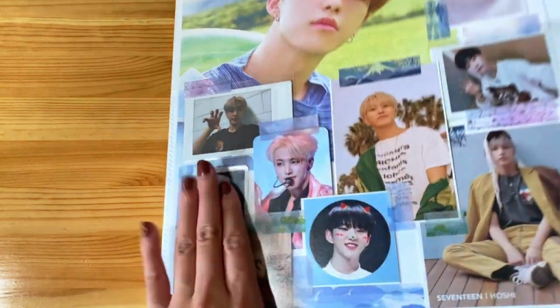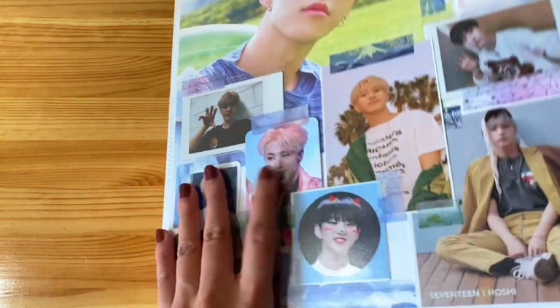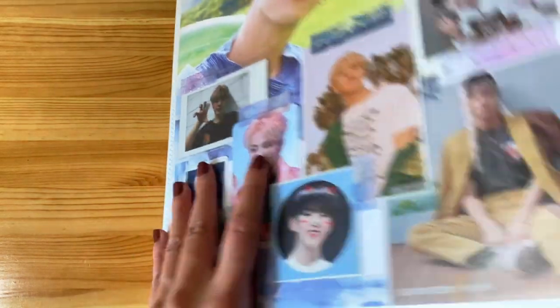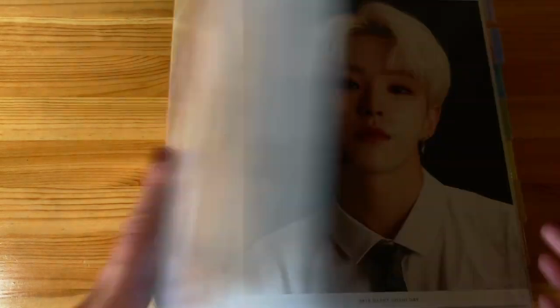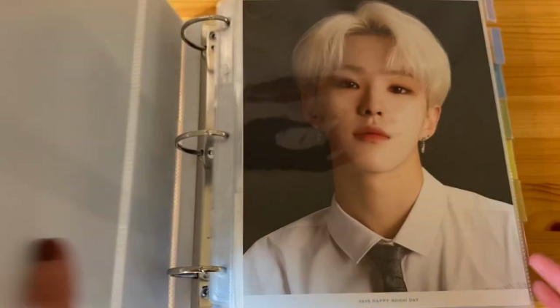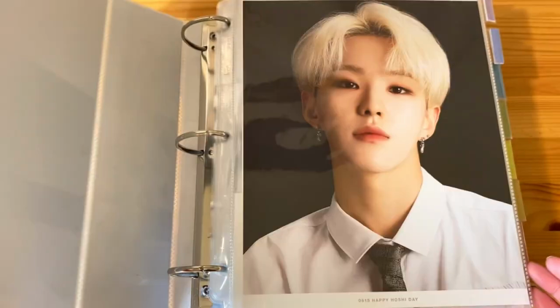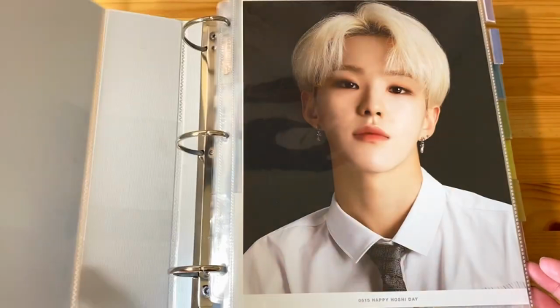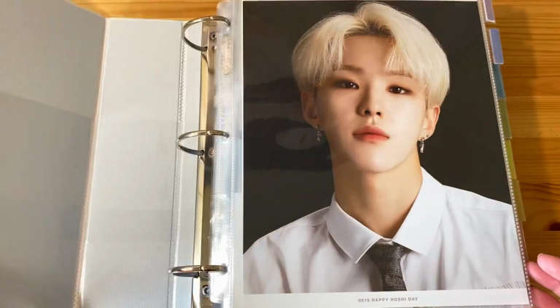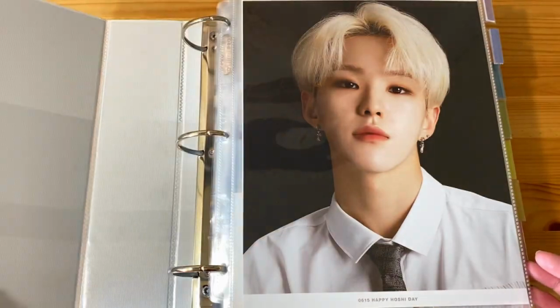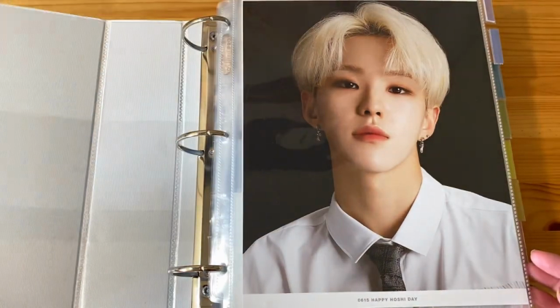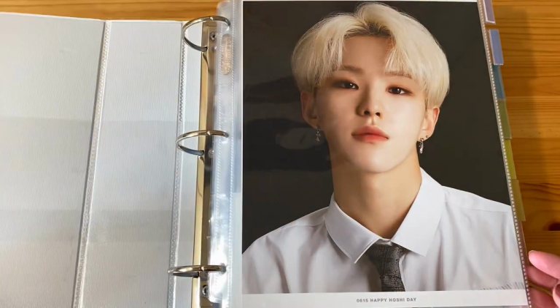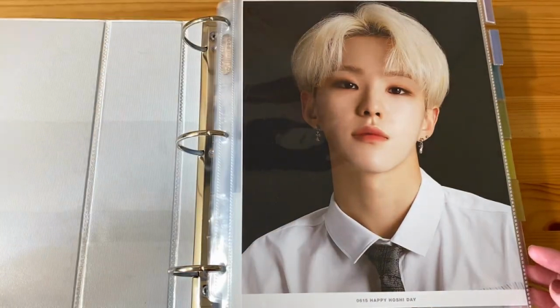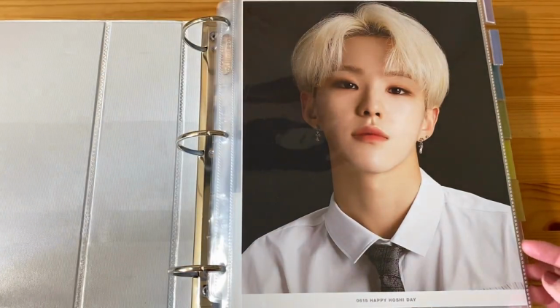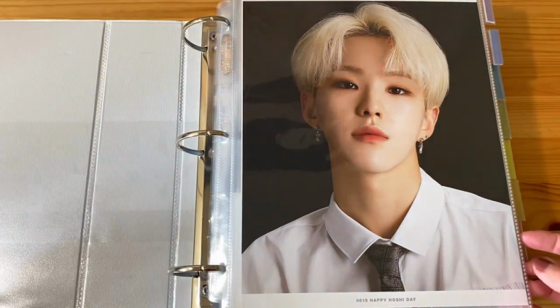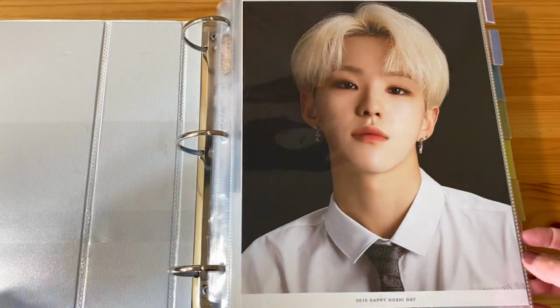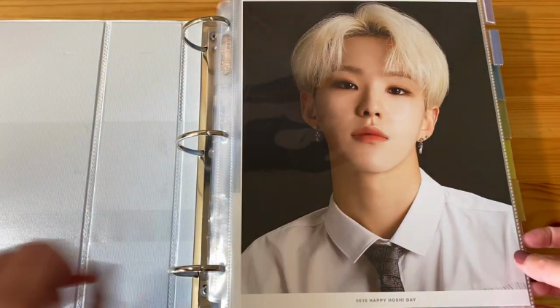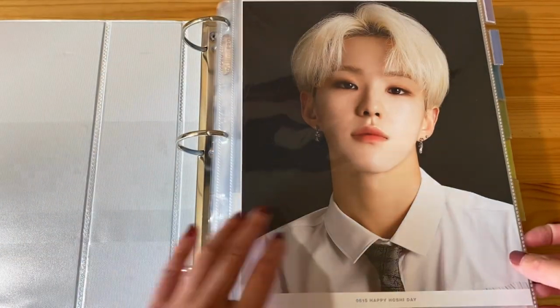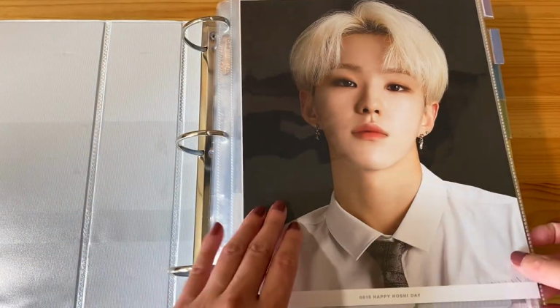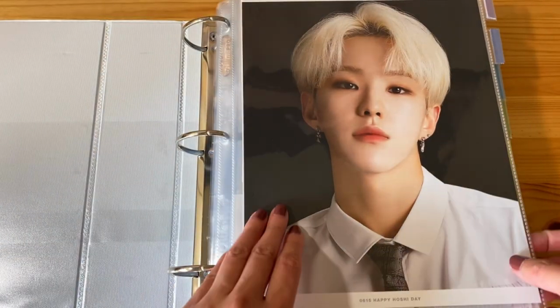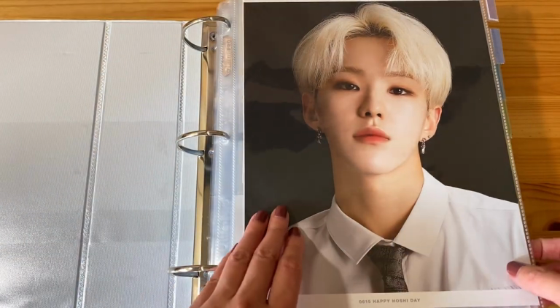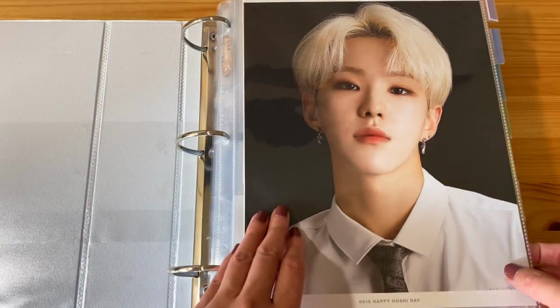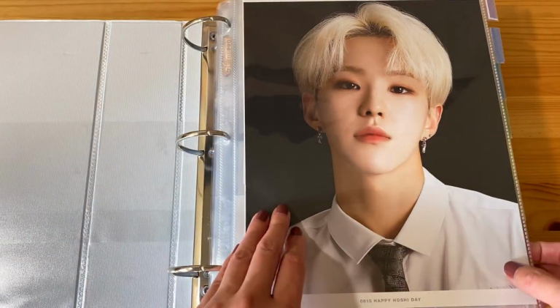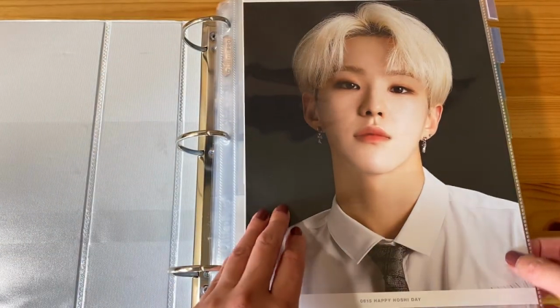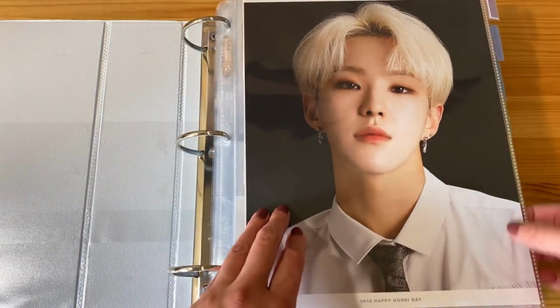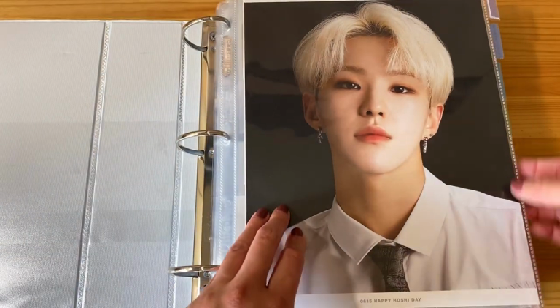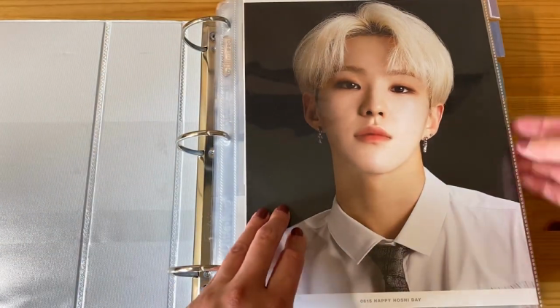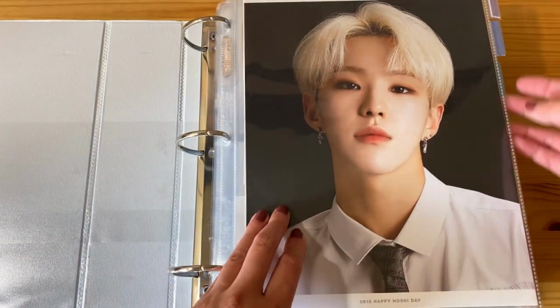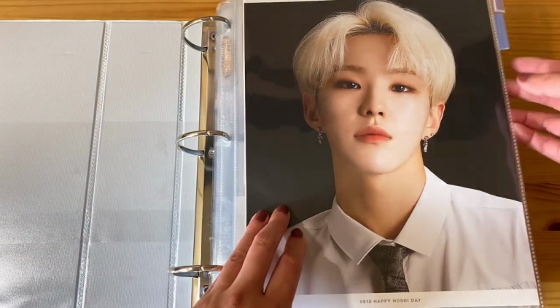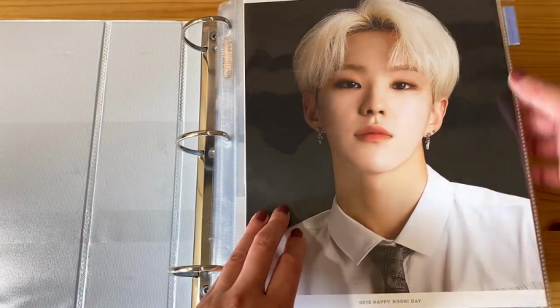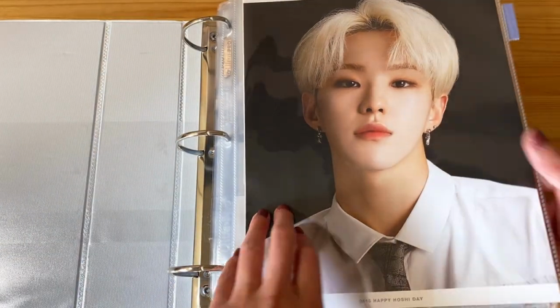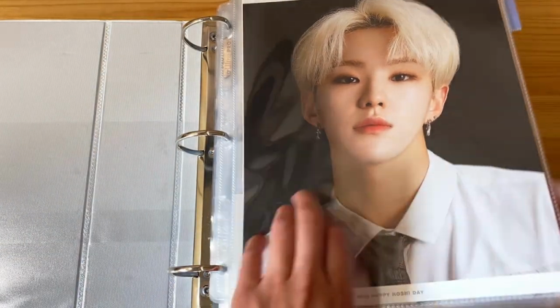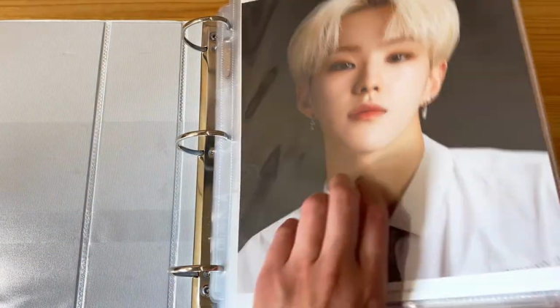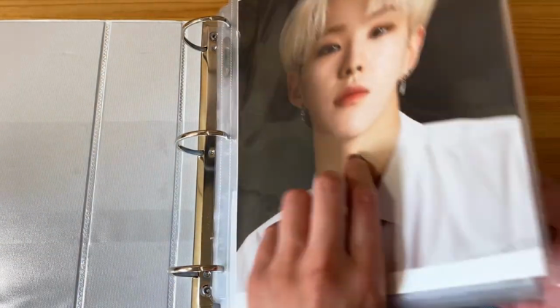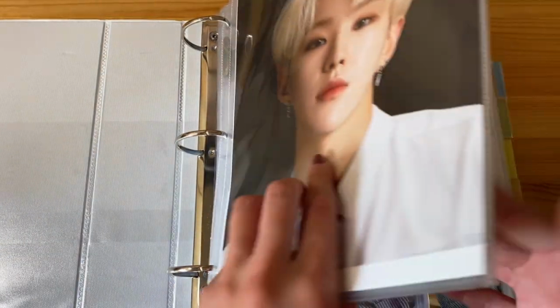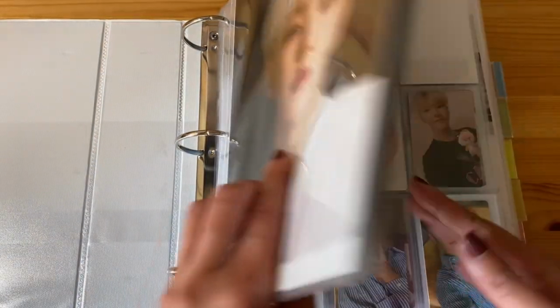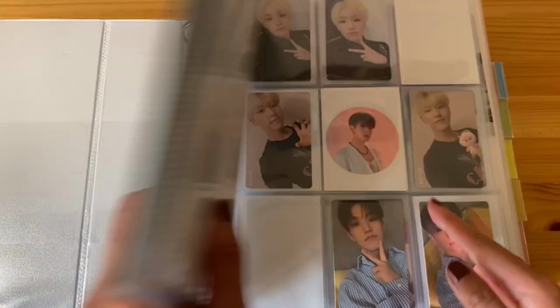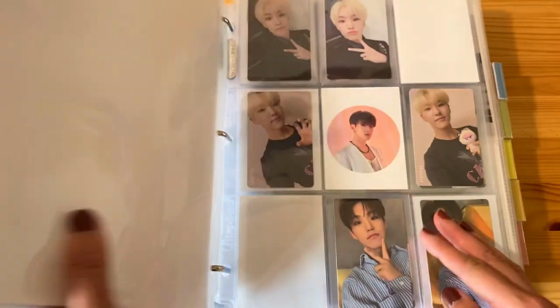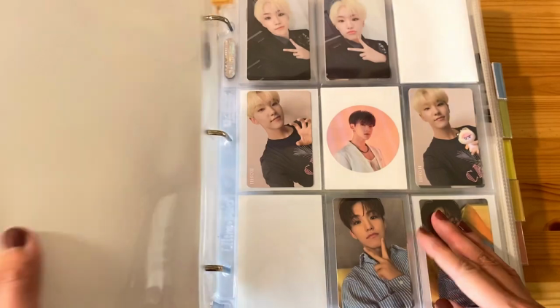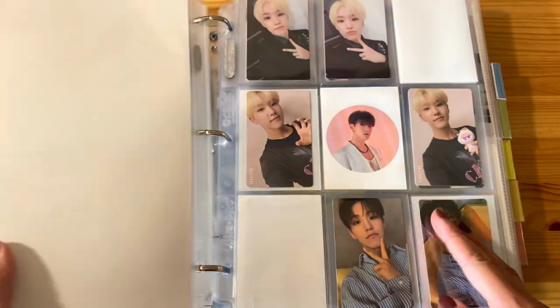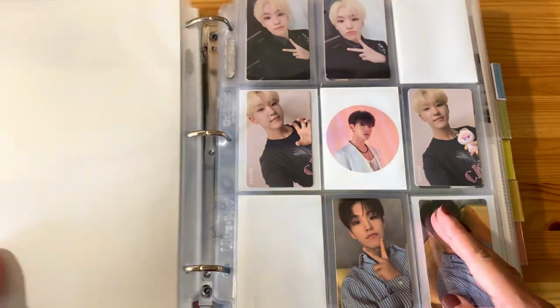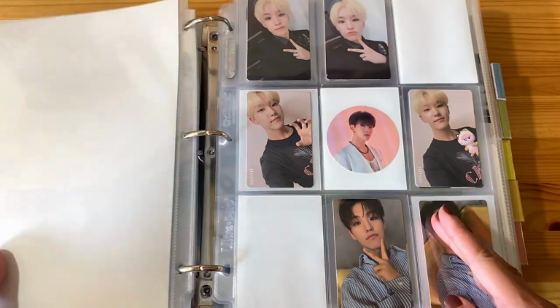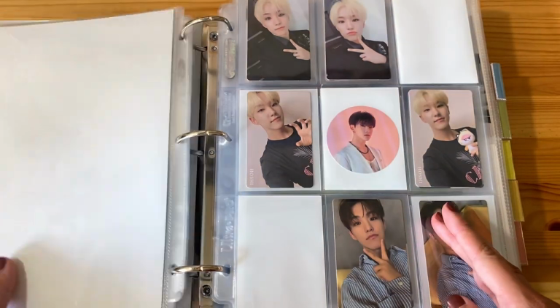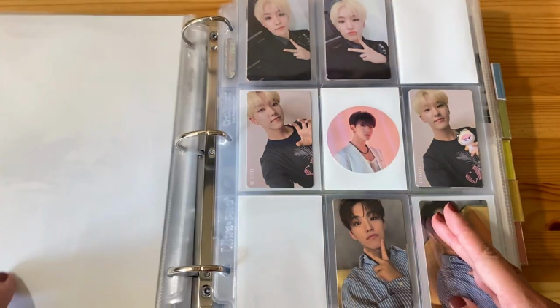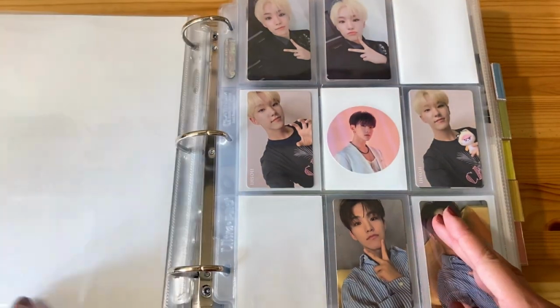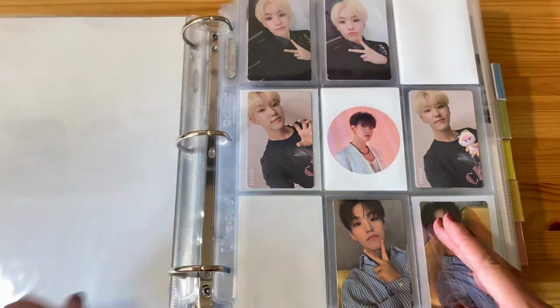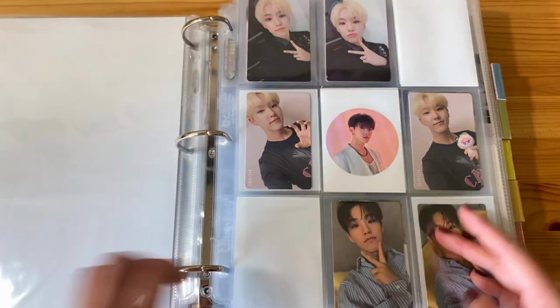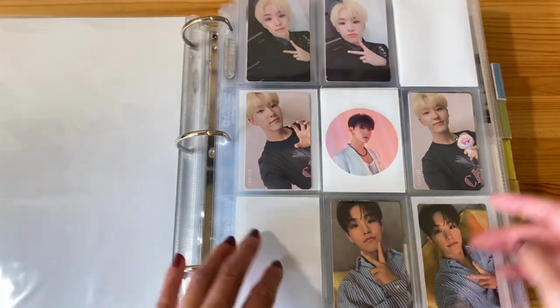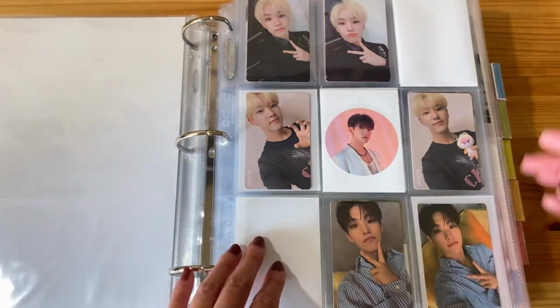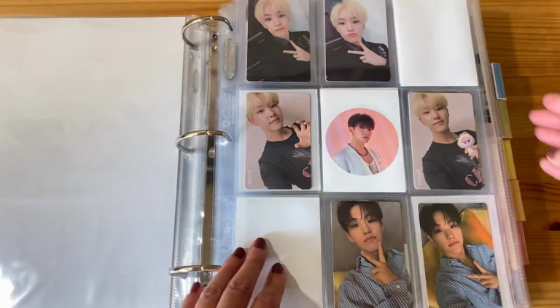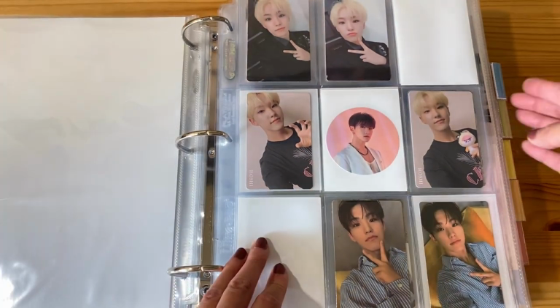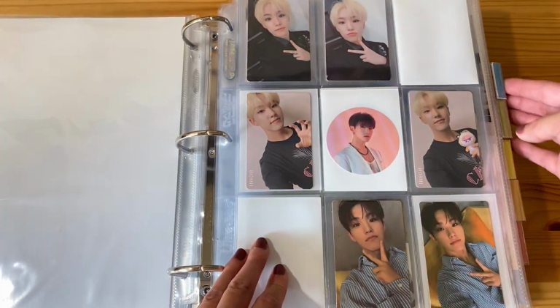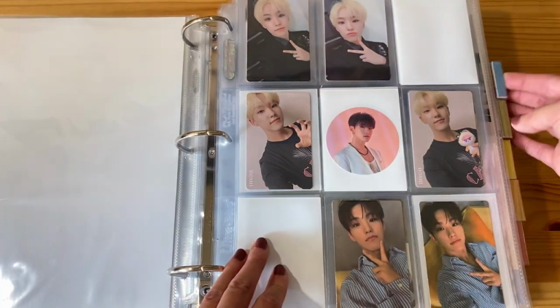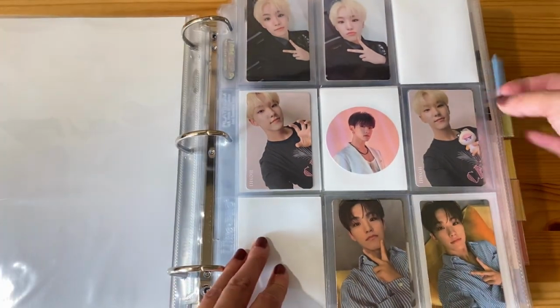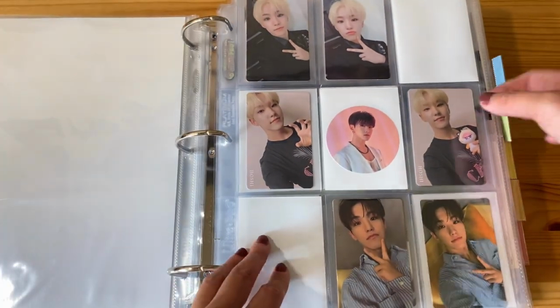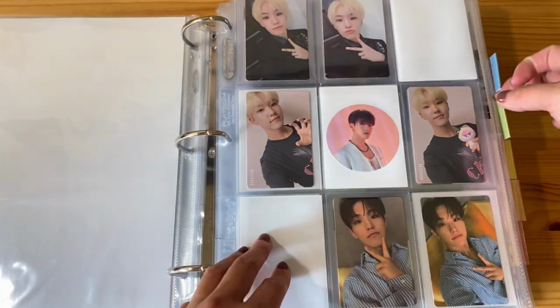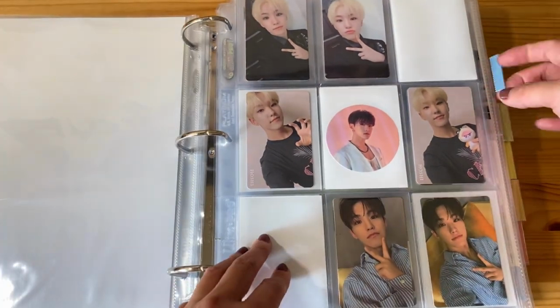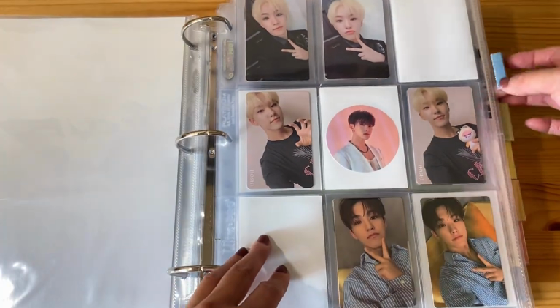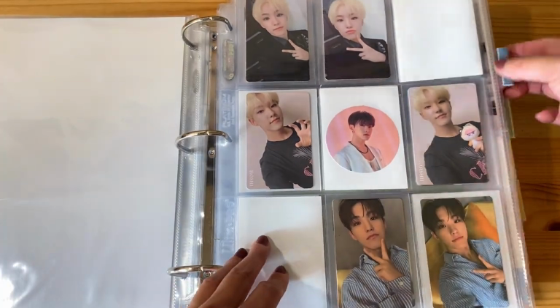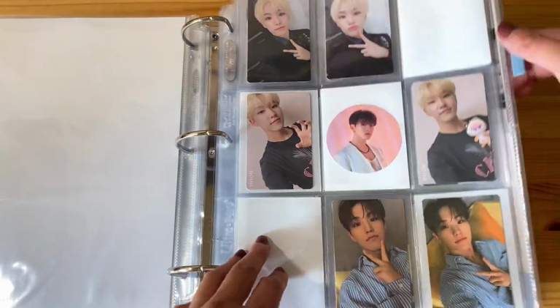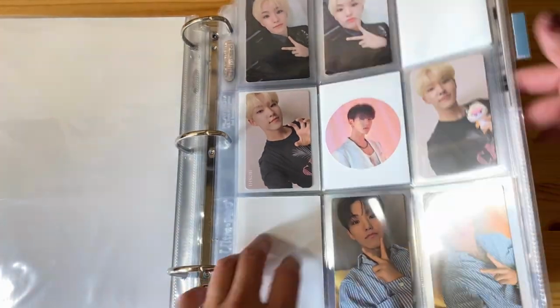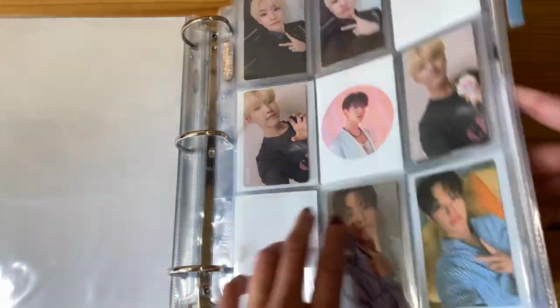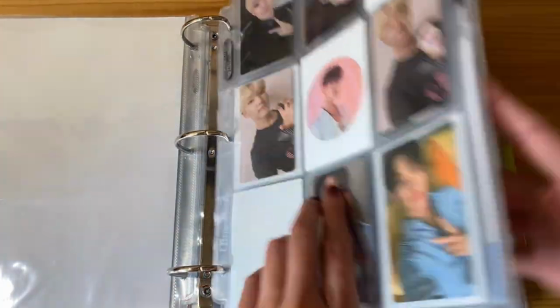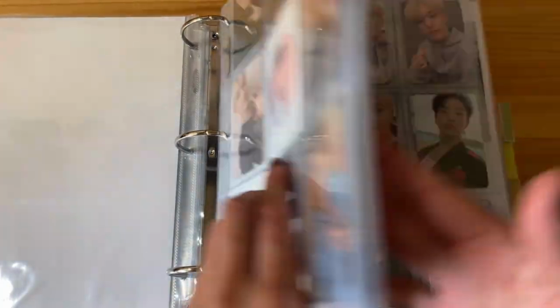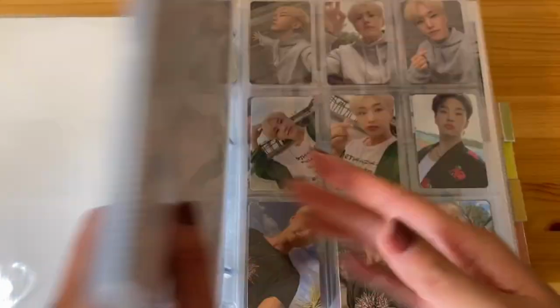And last but not least, we have Mr. Kwon Soonyoung. So let's go ahead and open my Hoshi binder. We're actually going to flip straight ahead to Hengare.